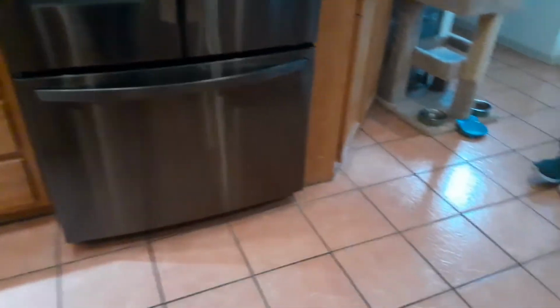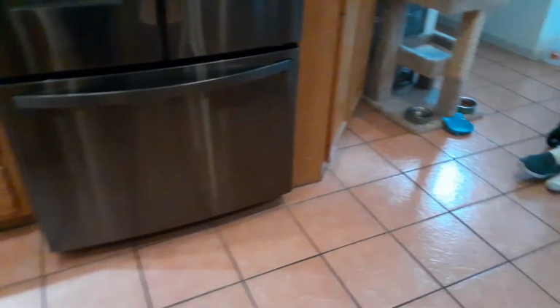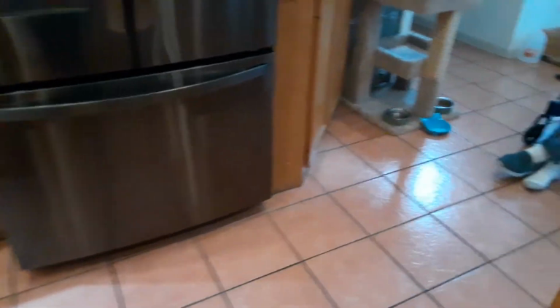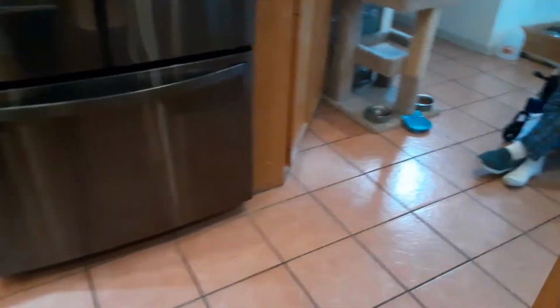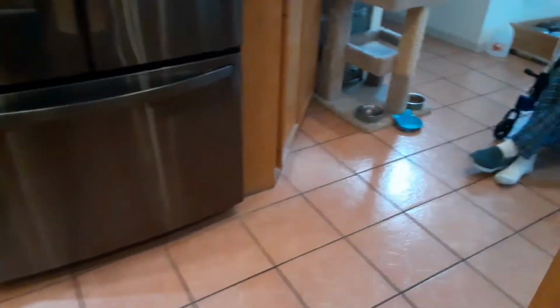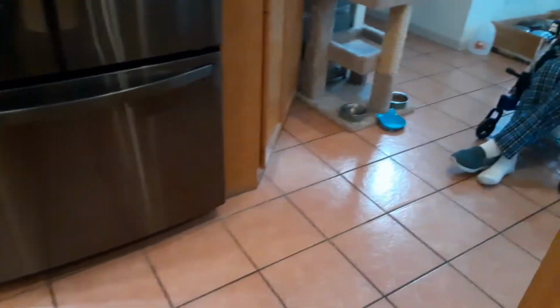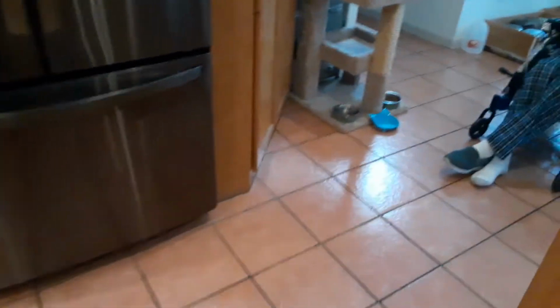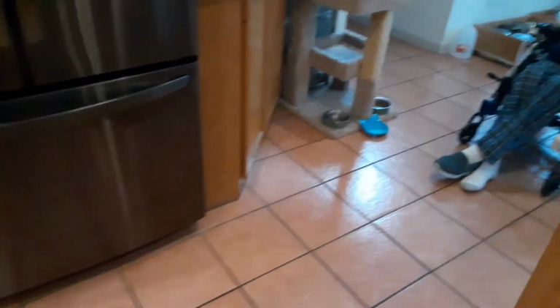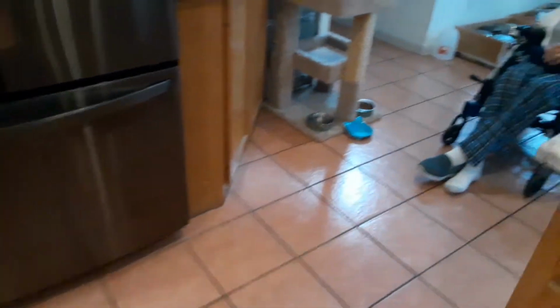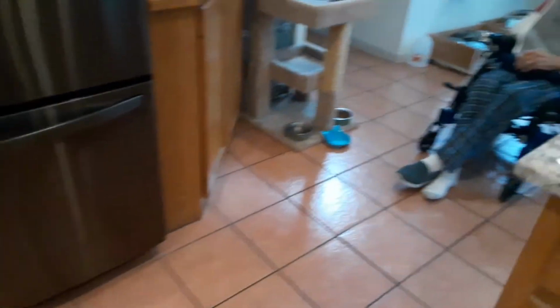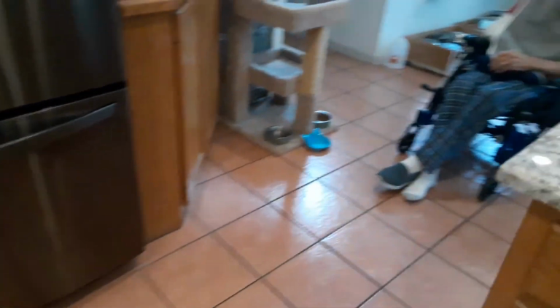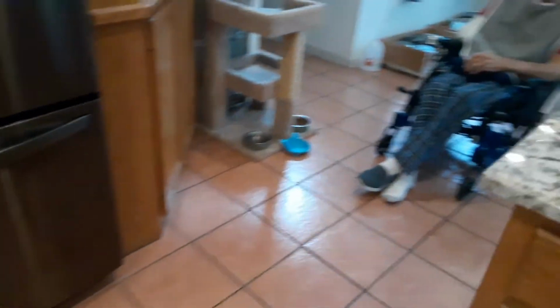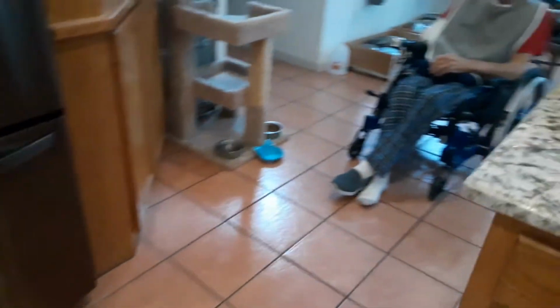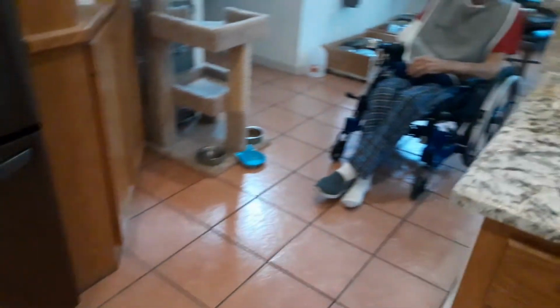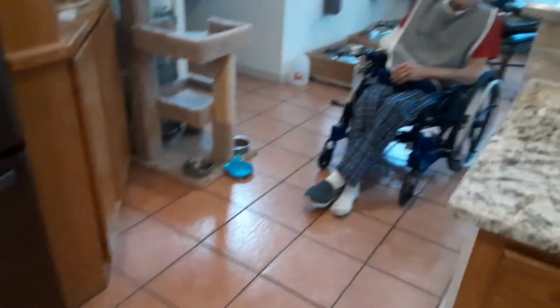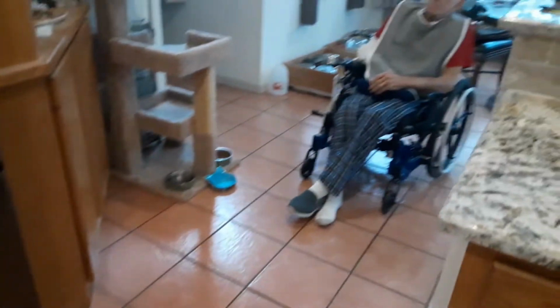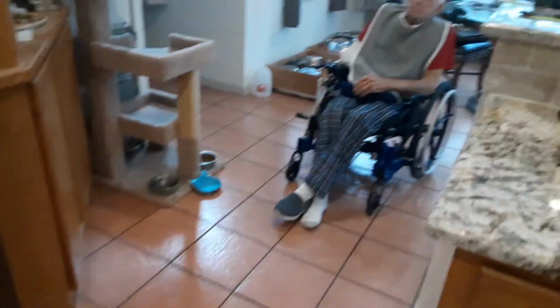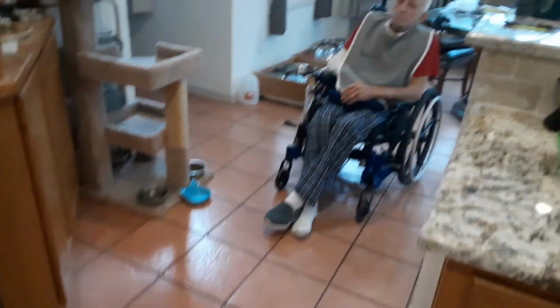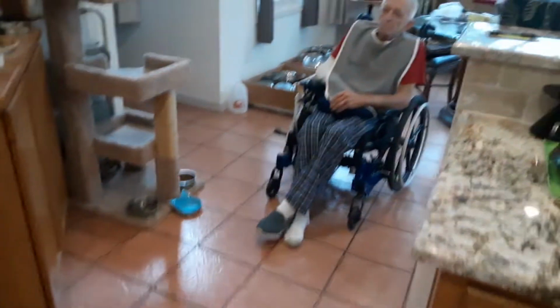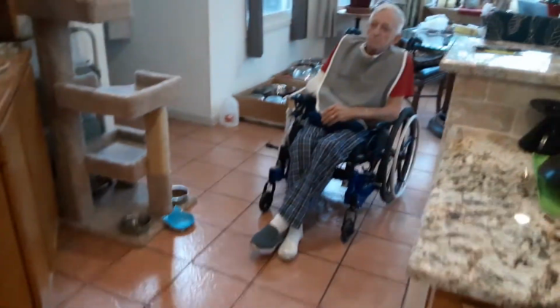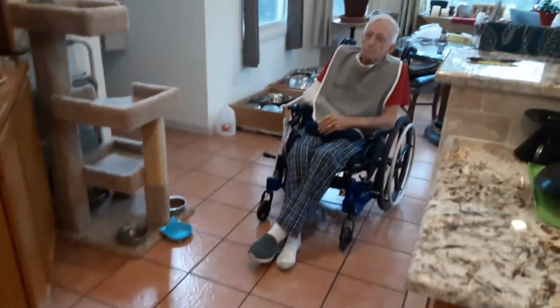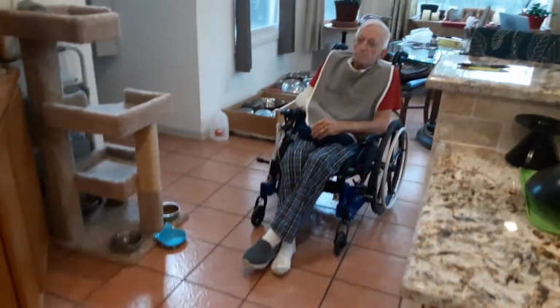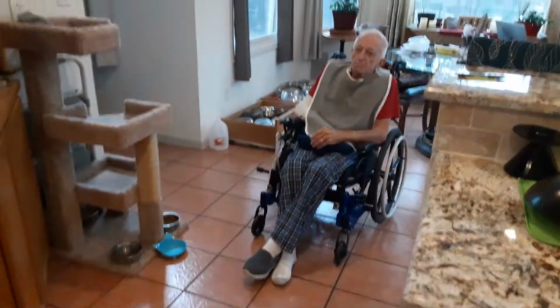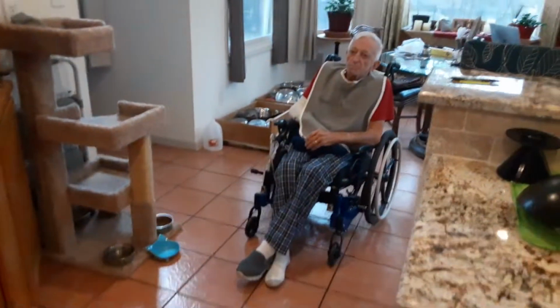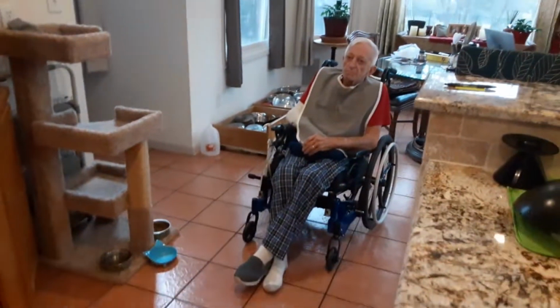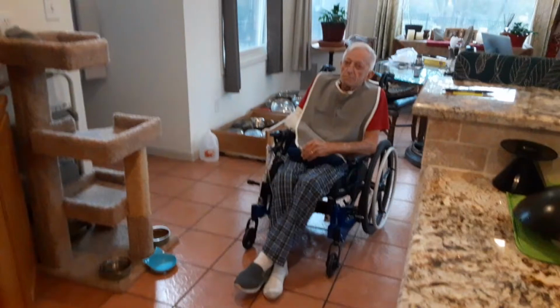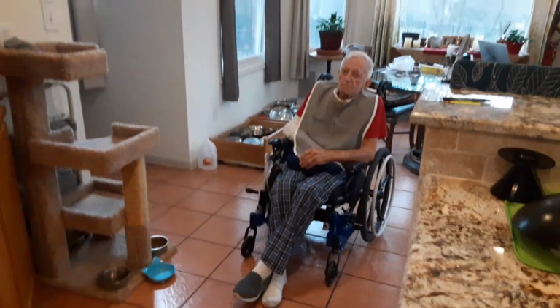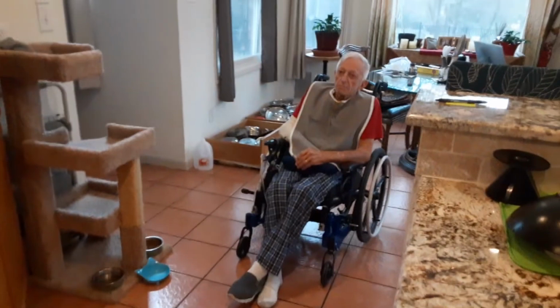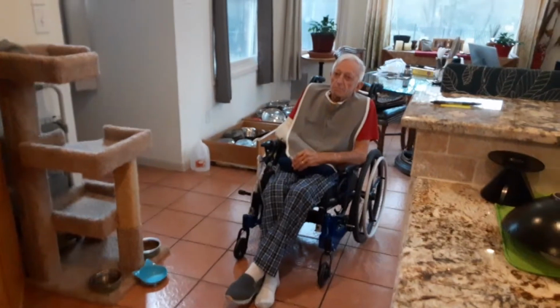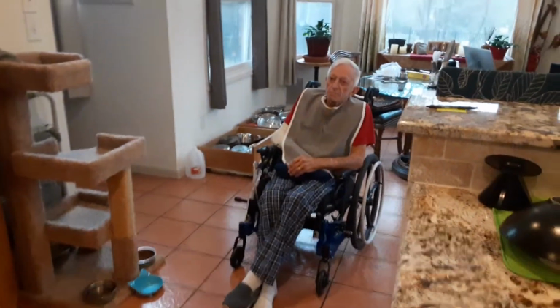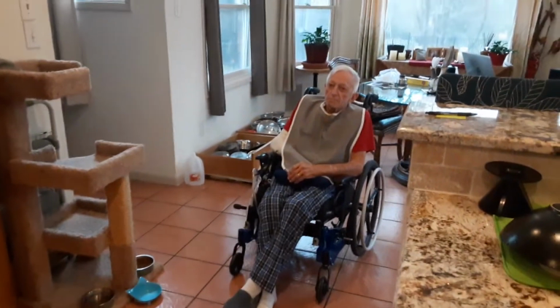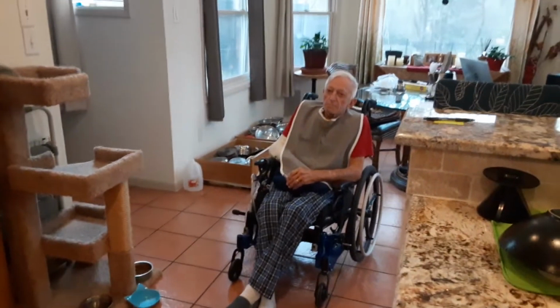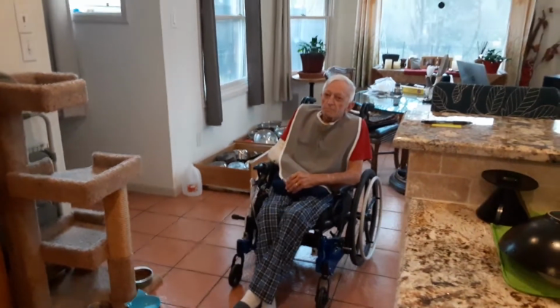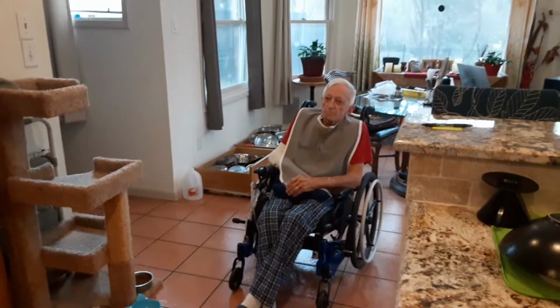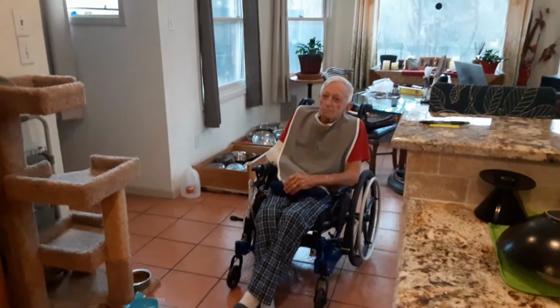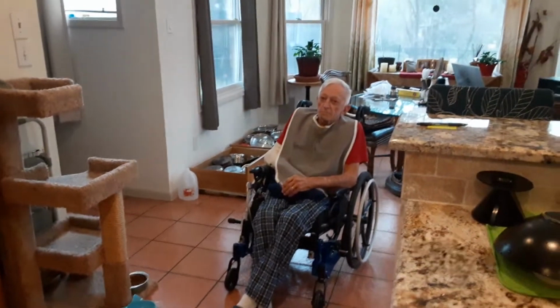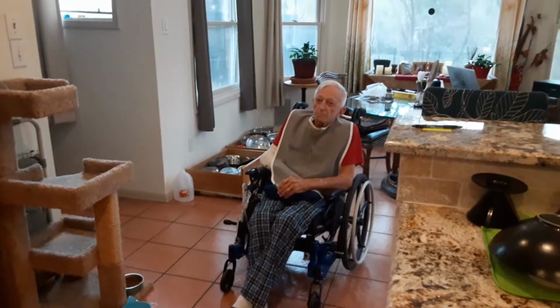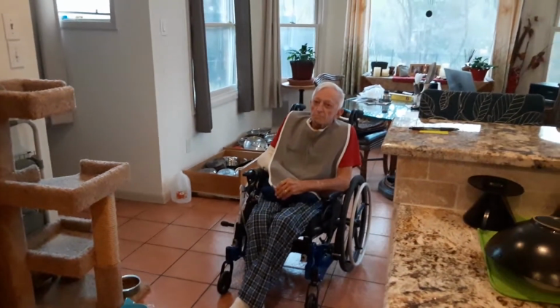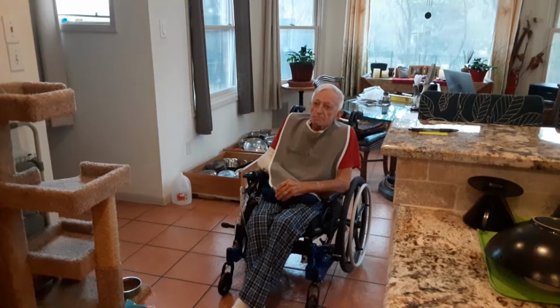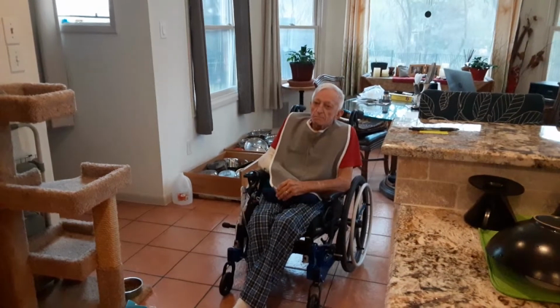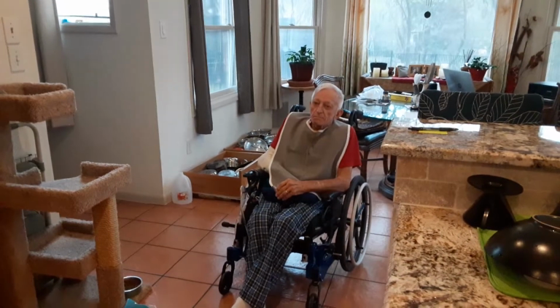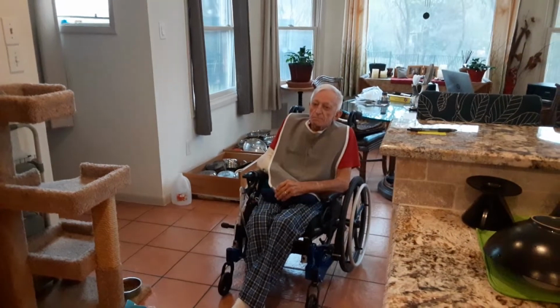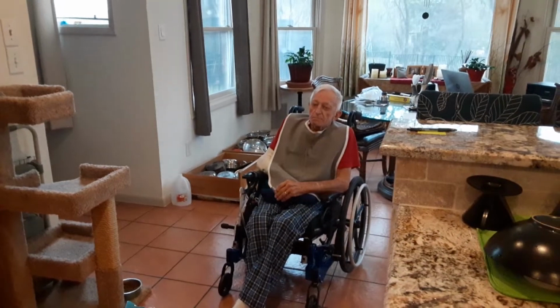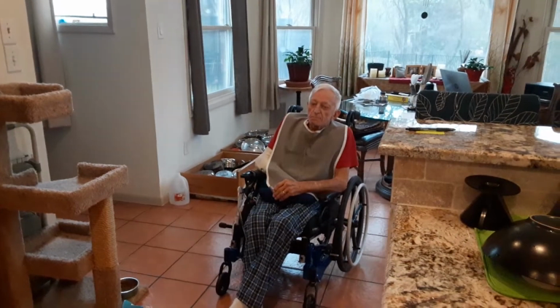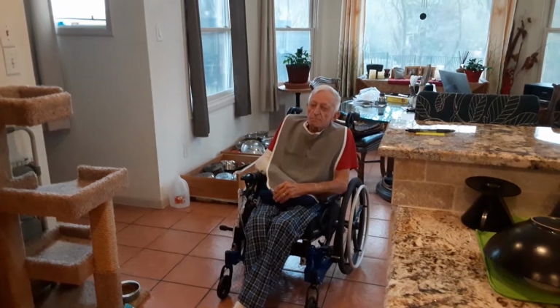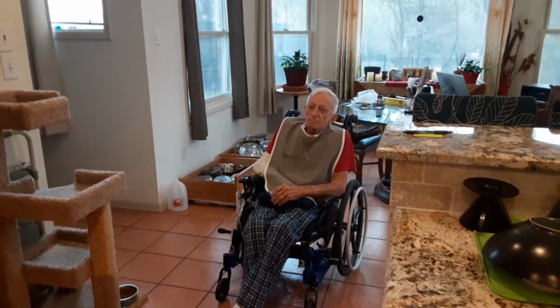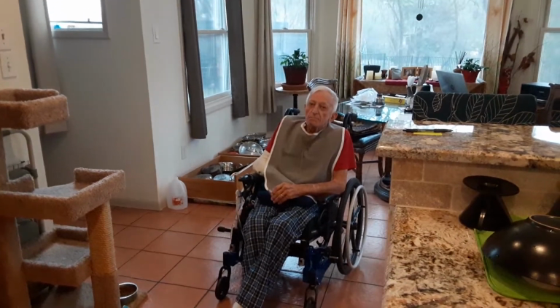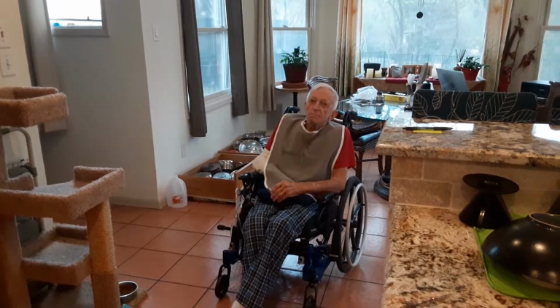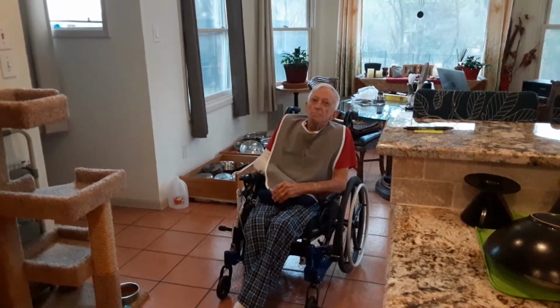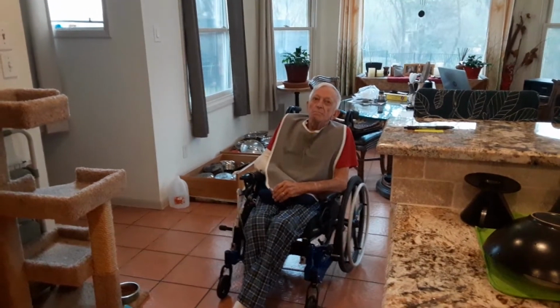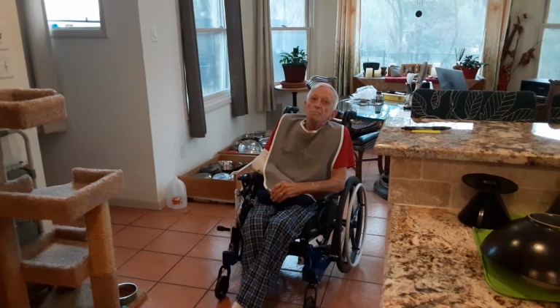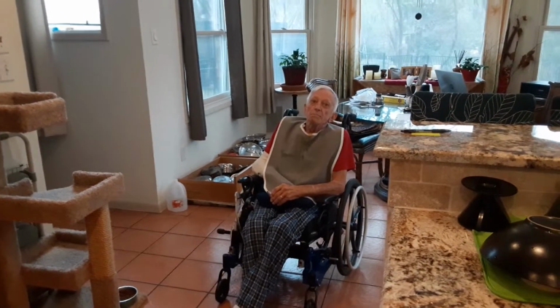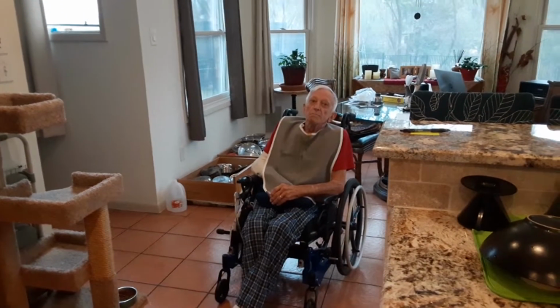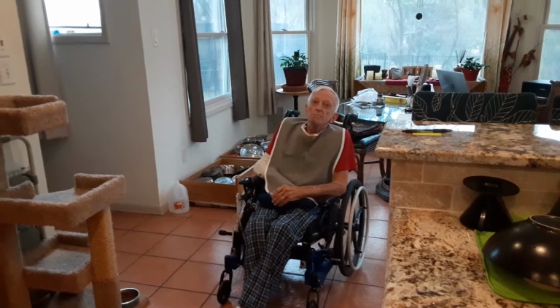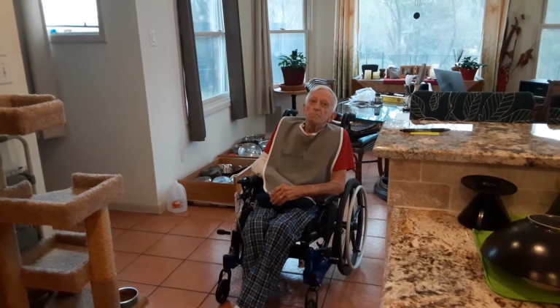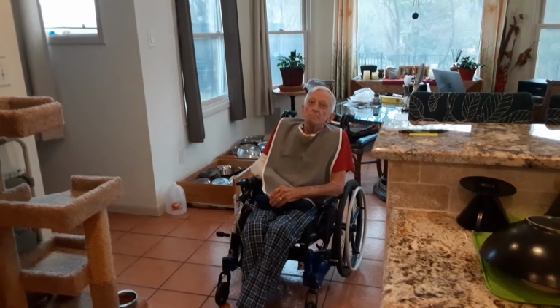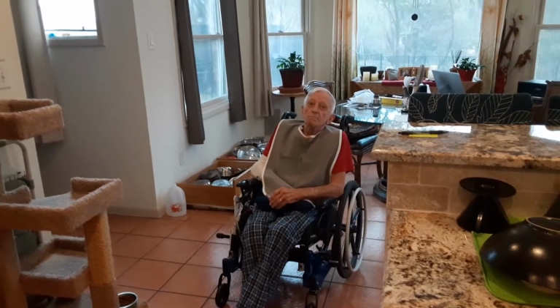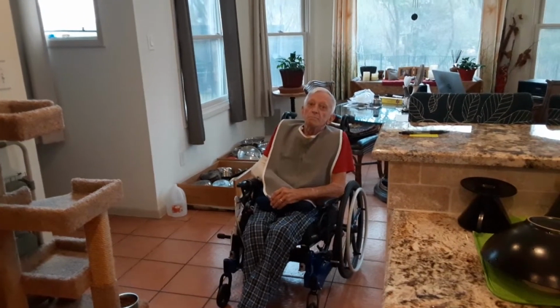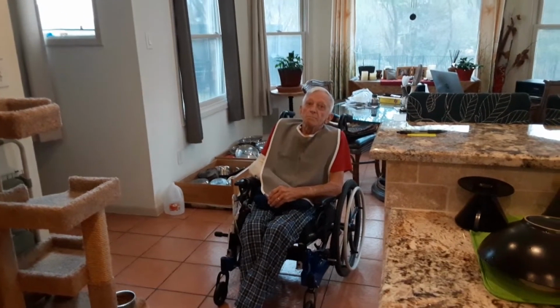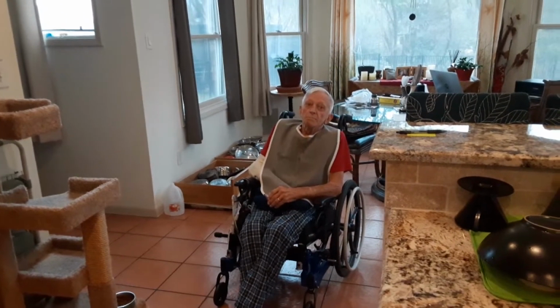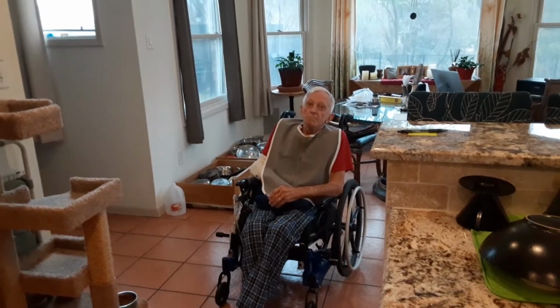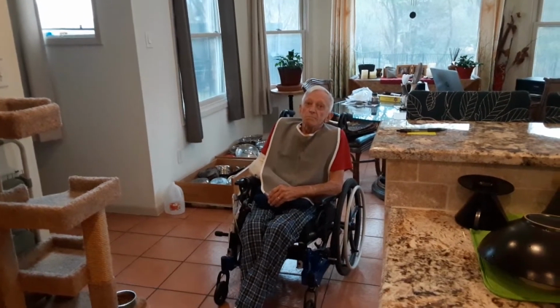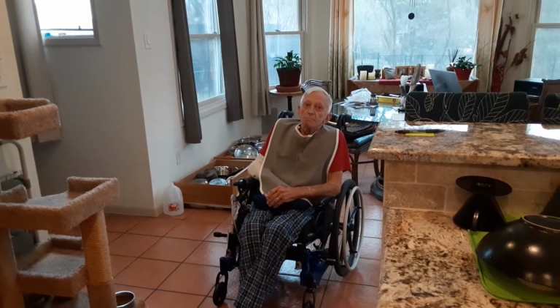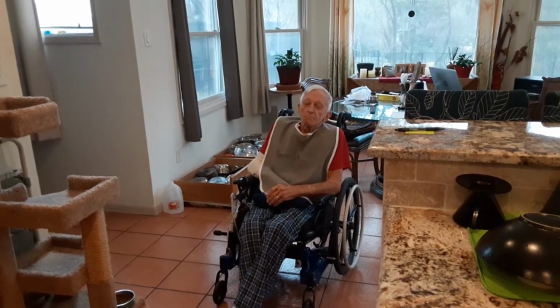Here's daddy sitting over here waiting for breakfast. Aren't you daddy? Hey daddy, you waiting for breakfast?